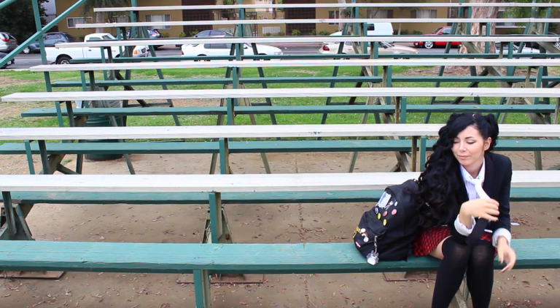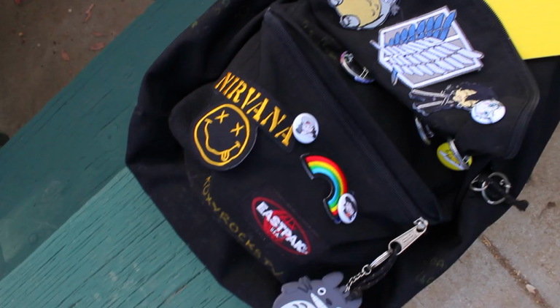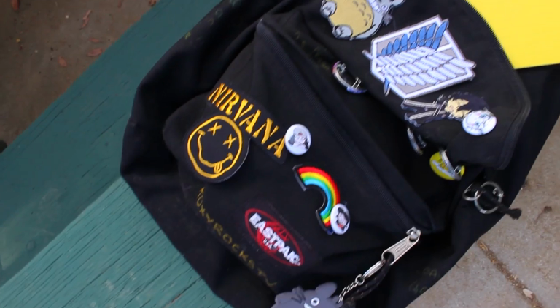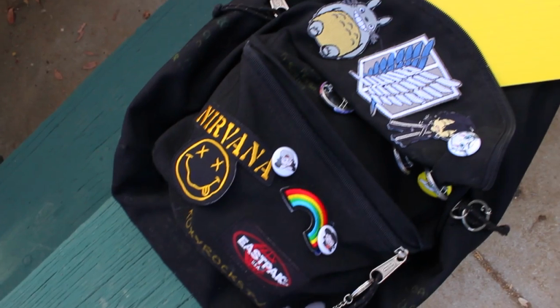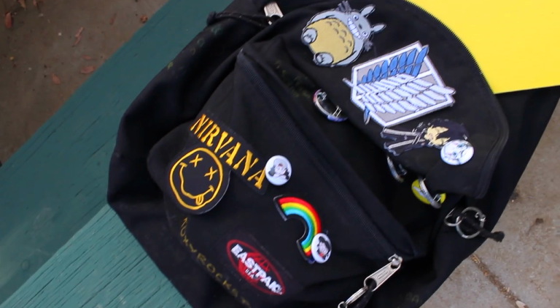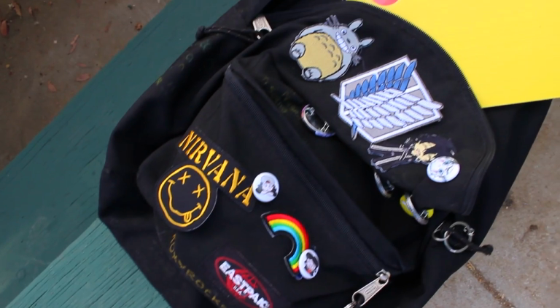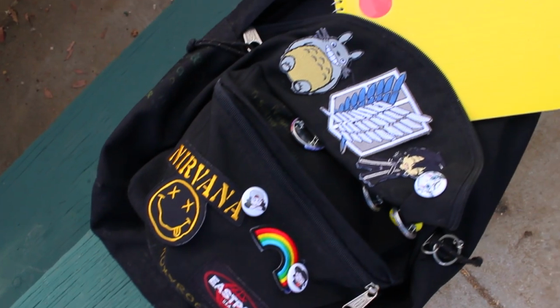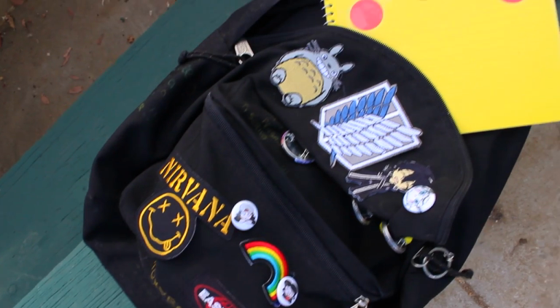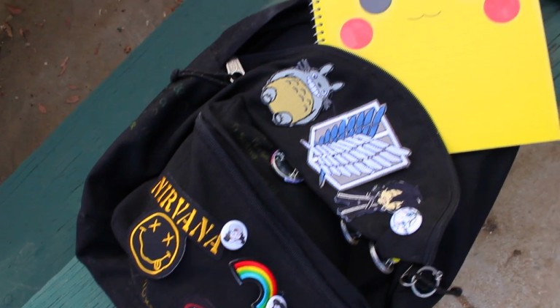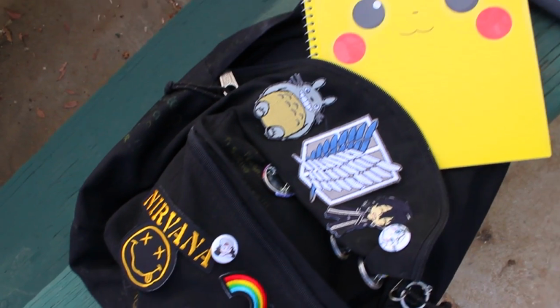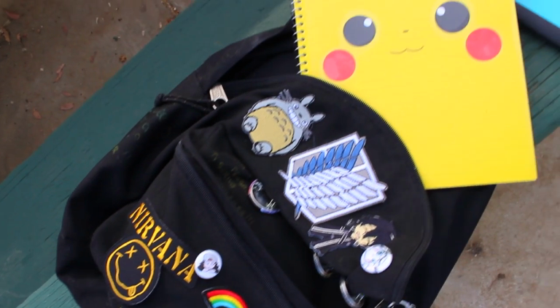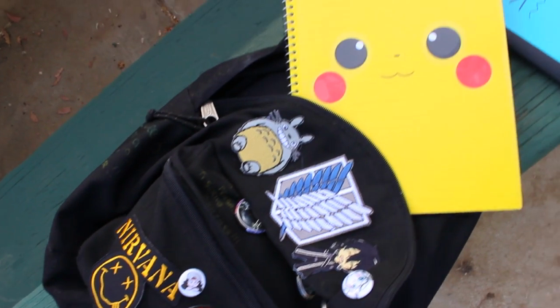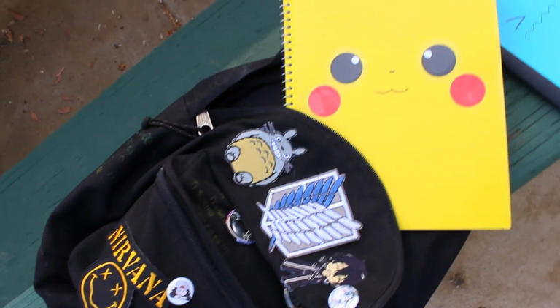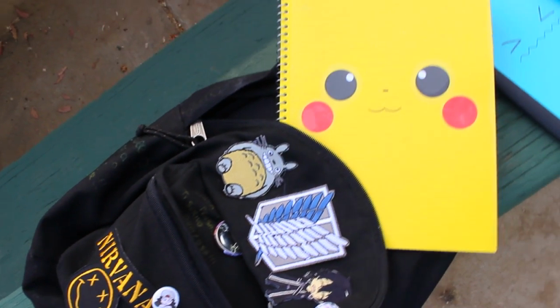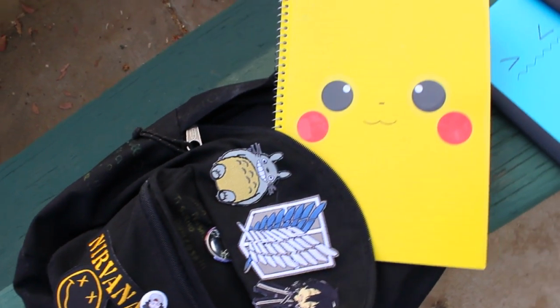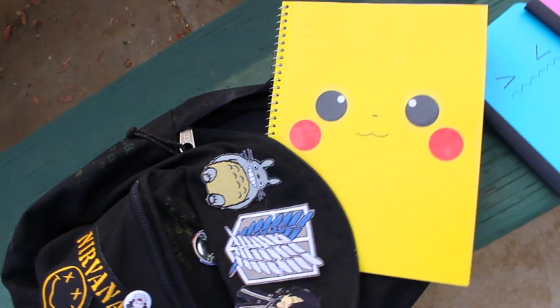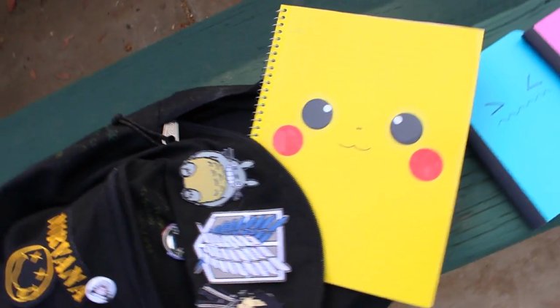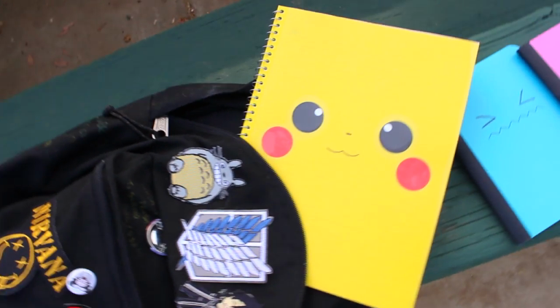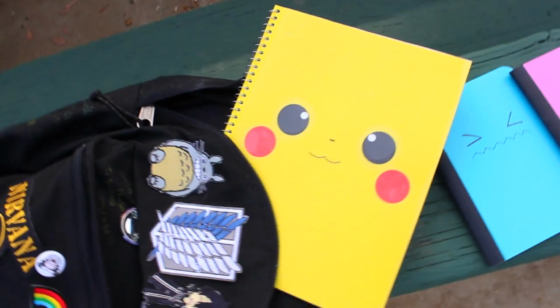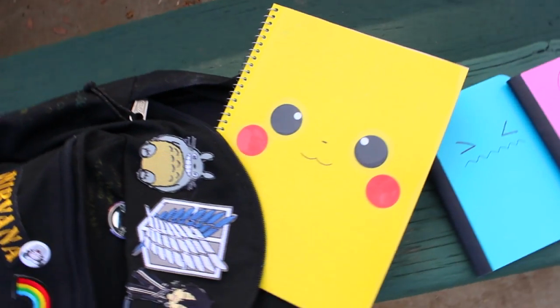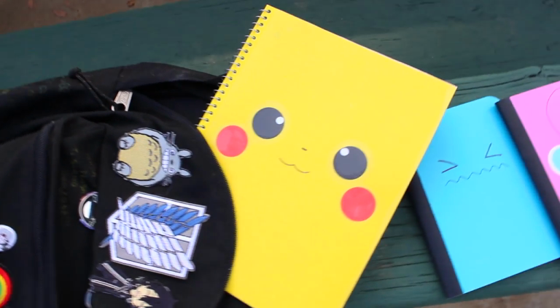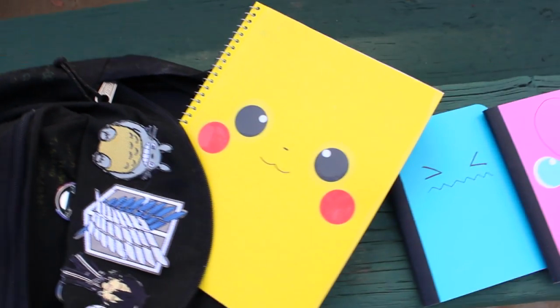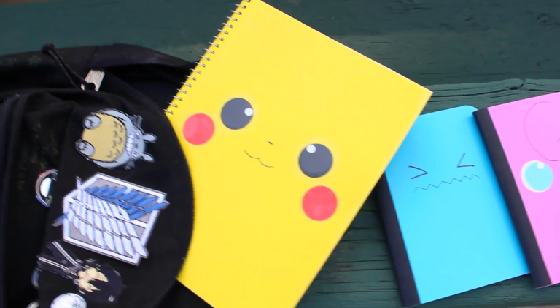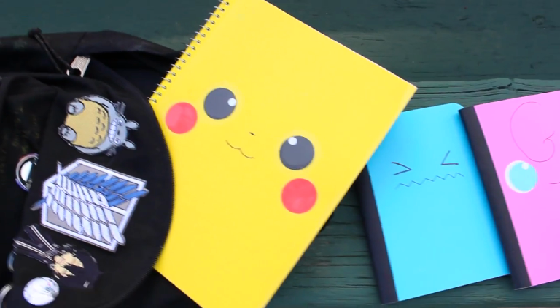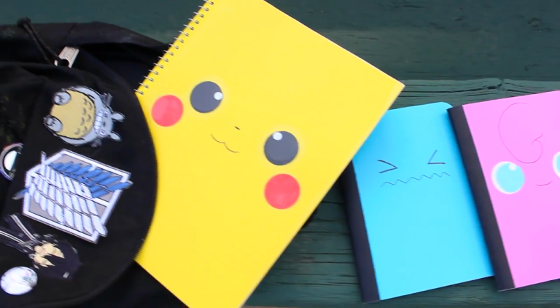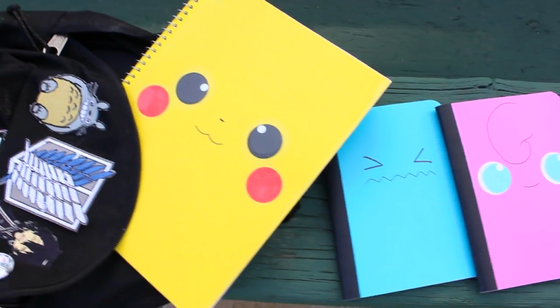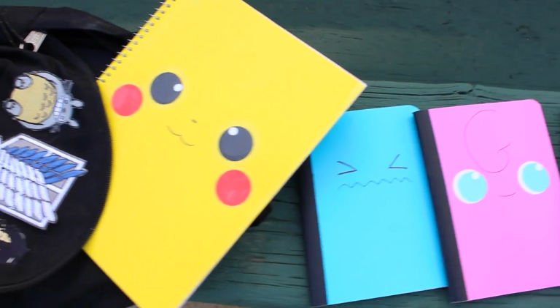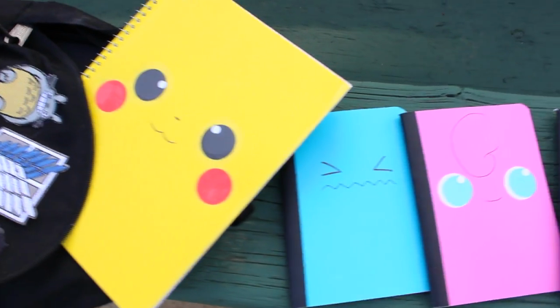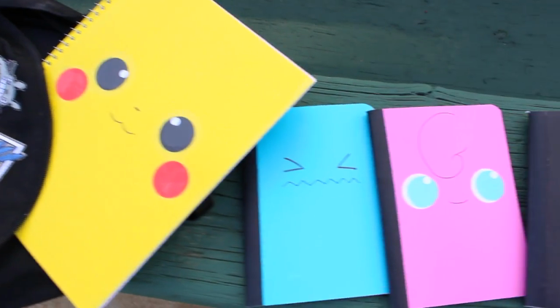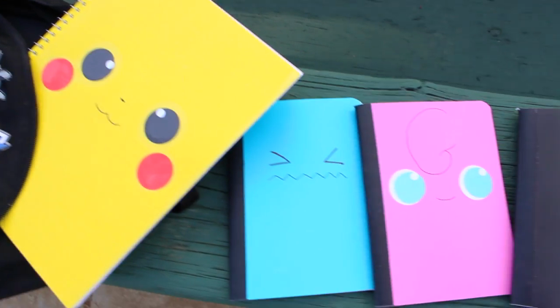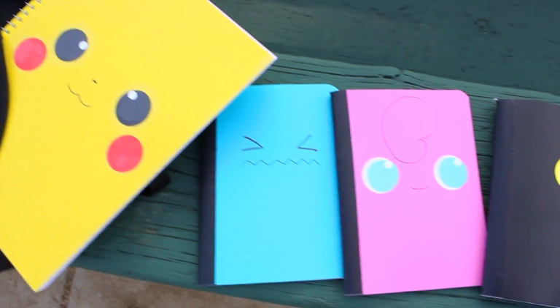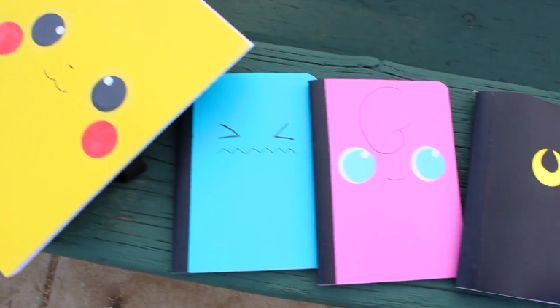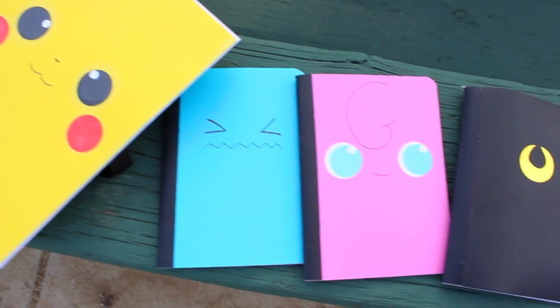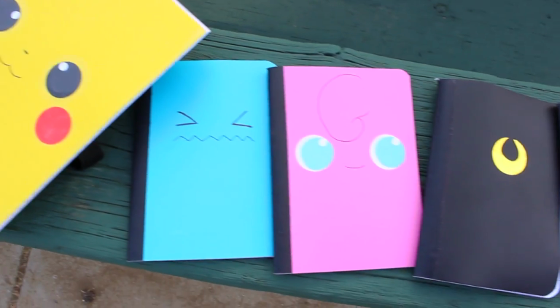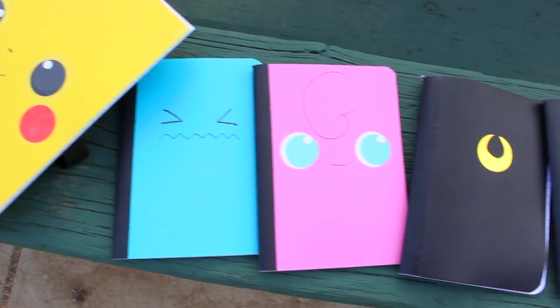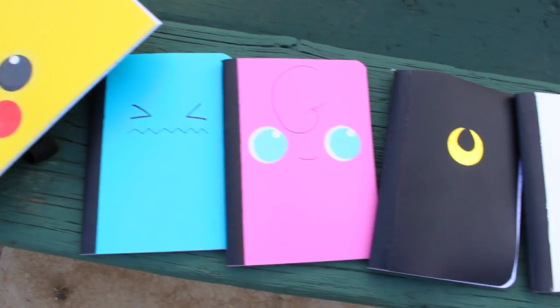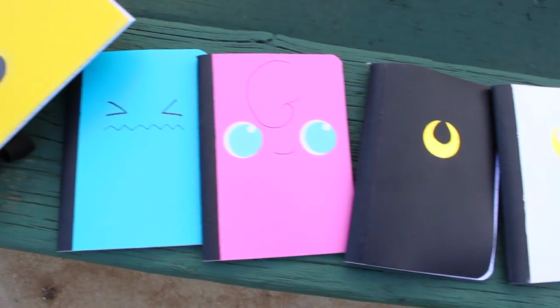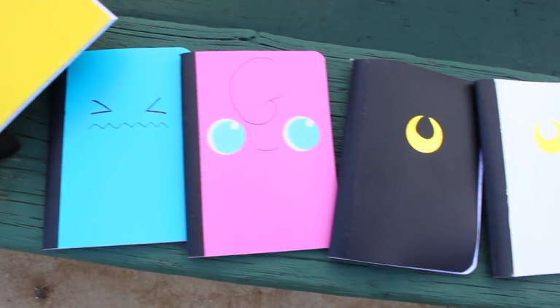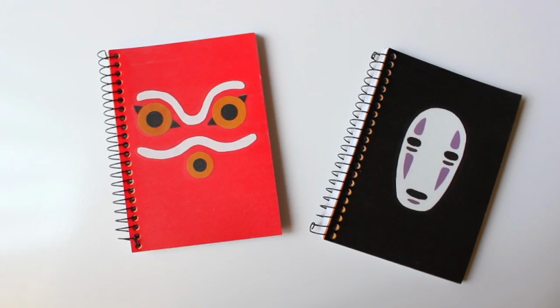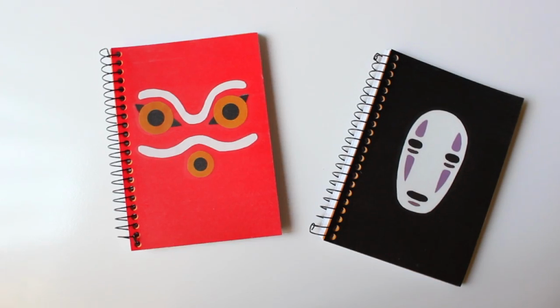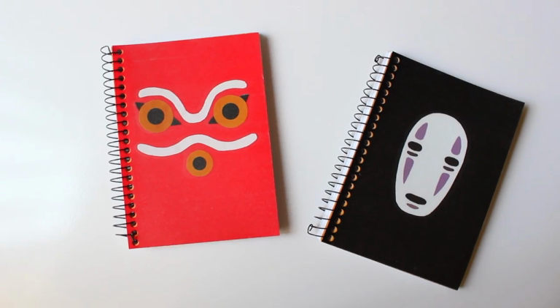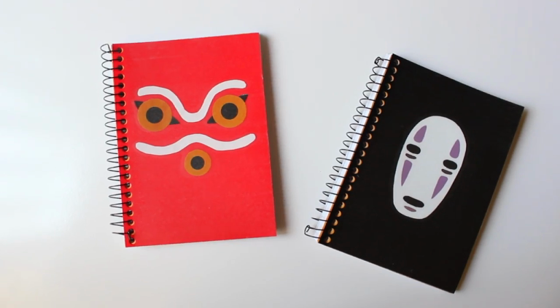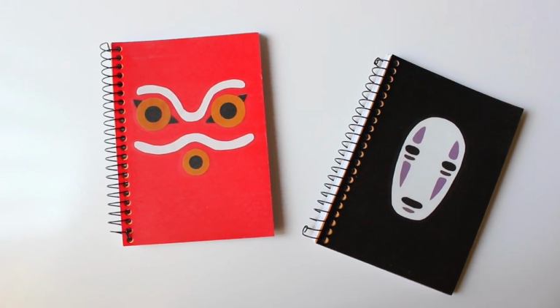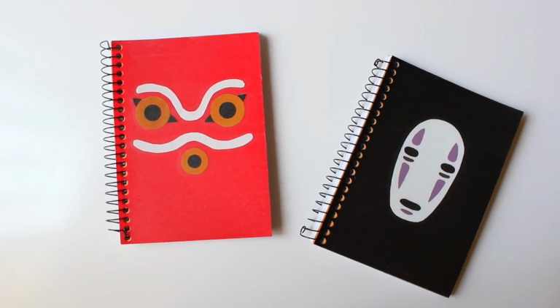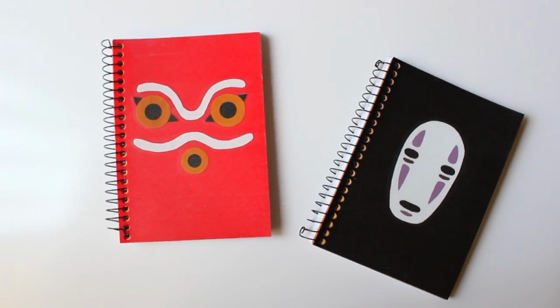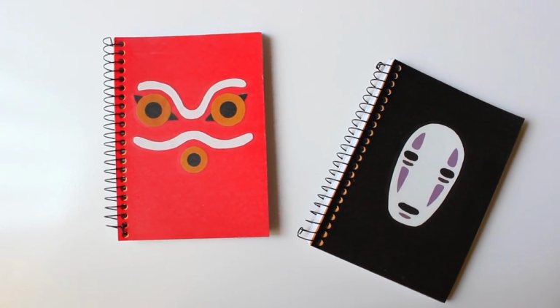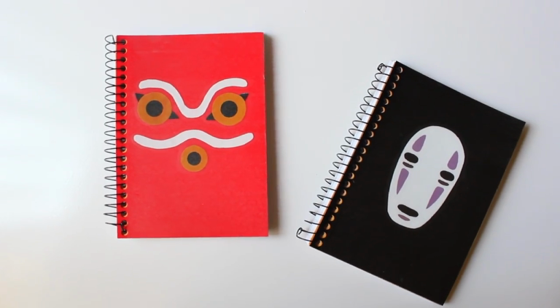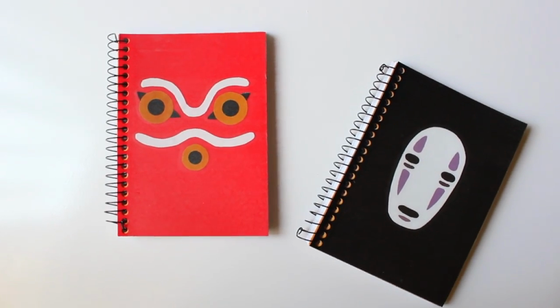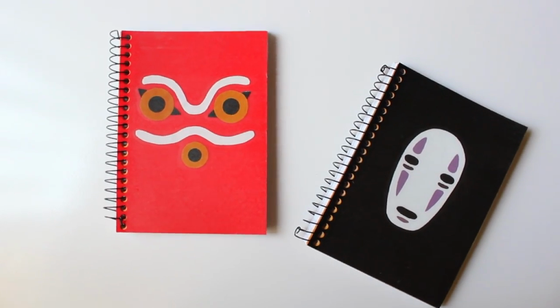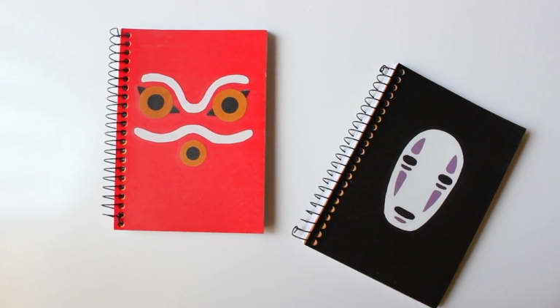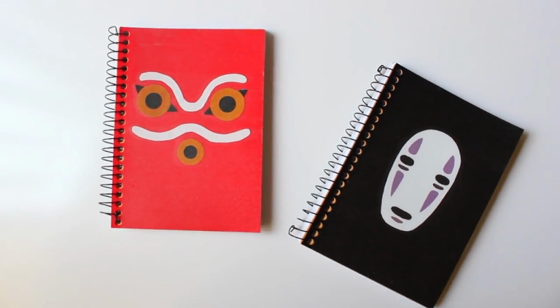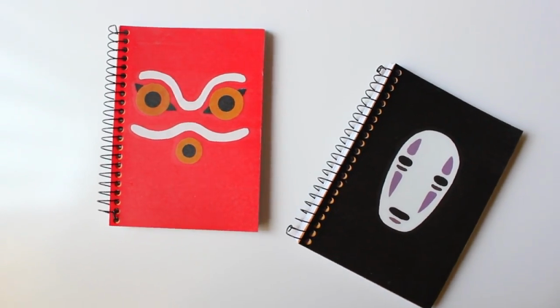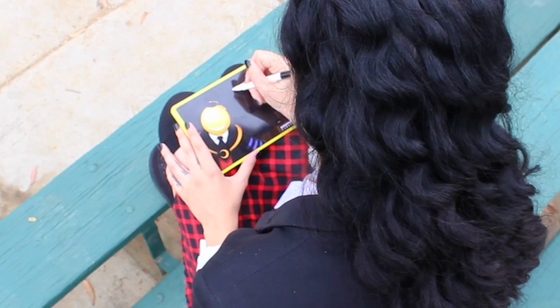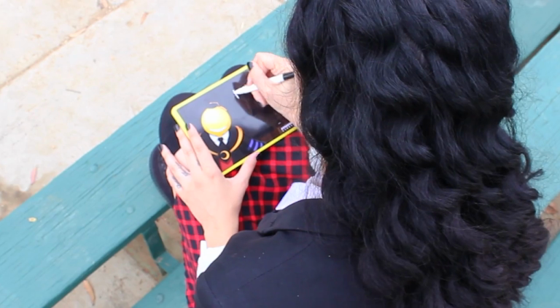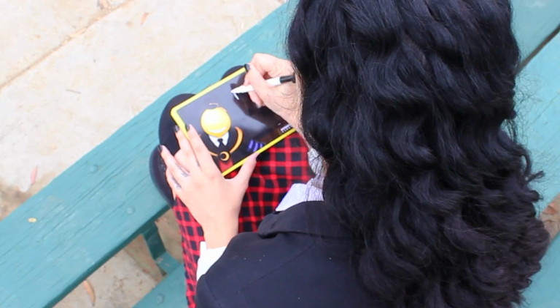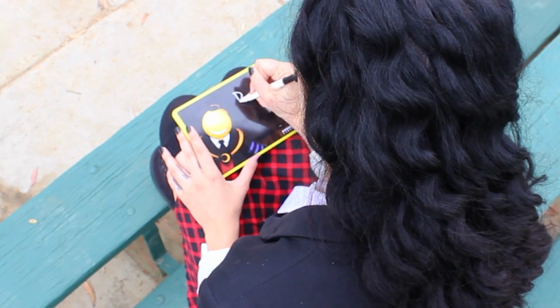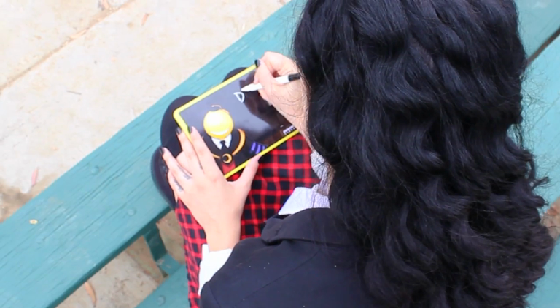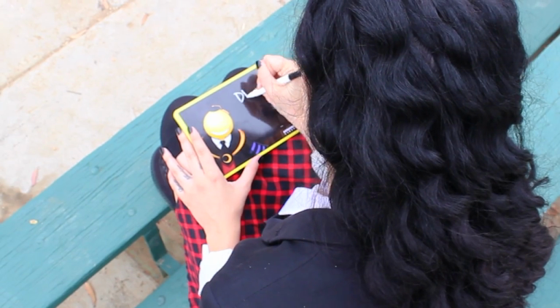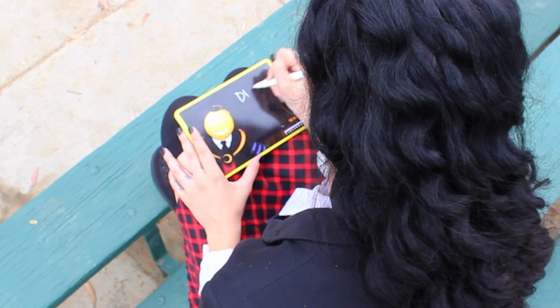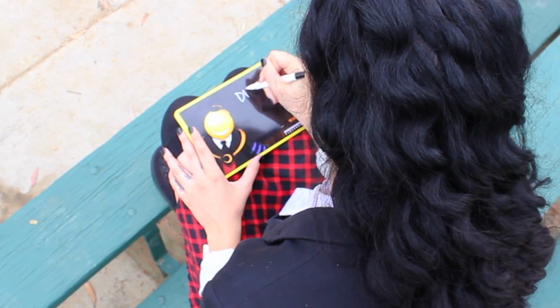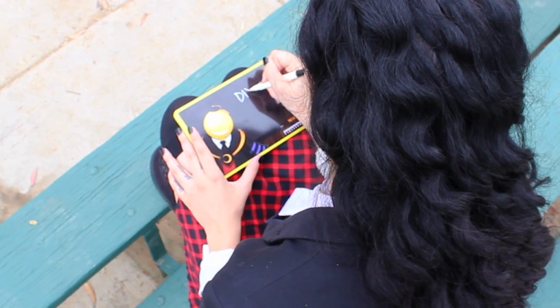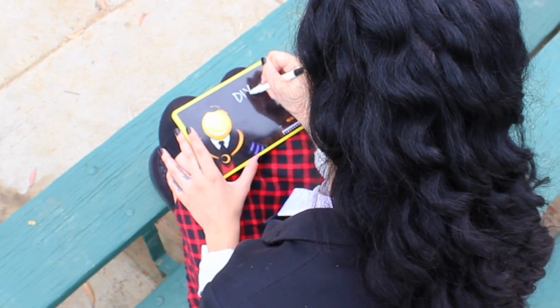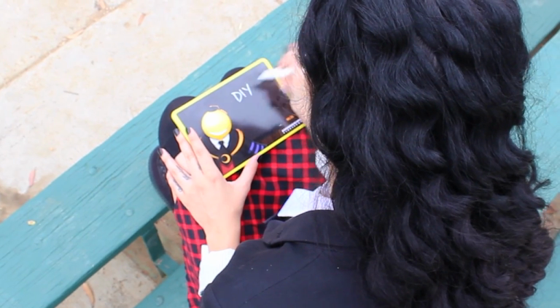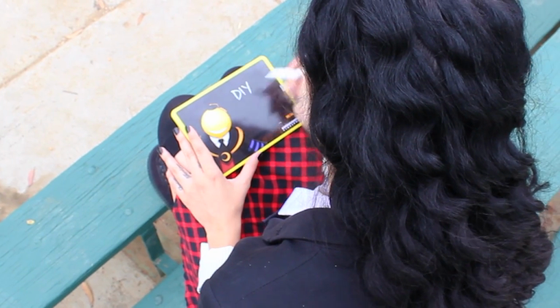Hi everyone, I'm Roxy and in this video I want to show you how I did these anime-inspired notebooks.